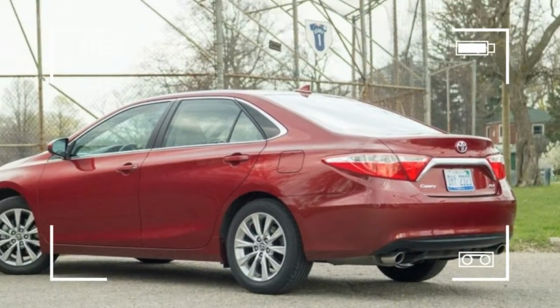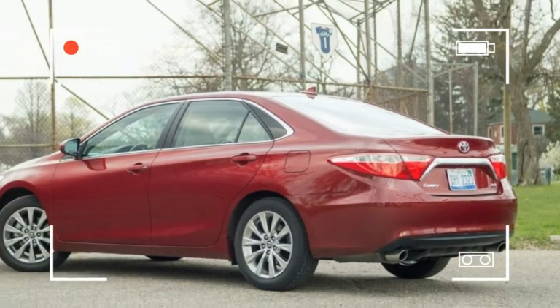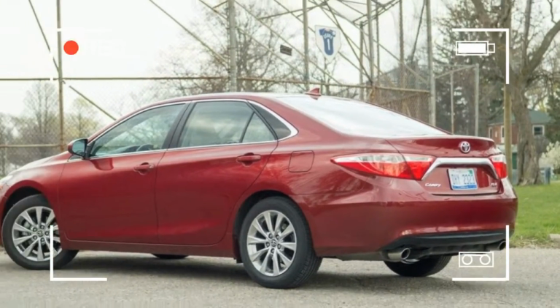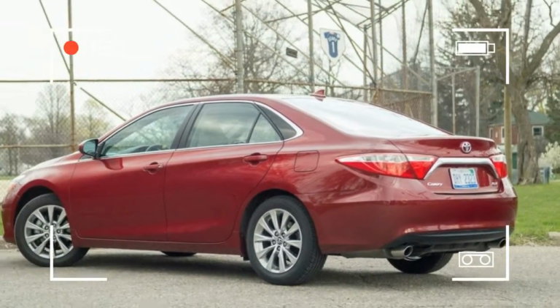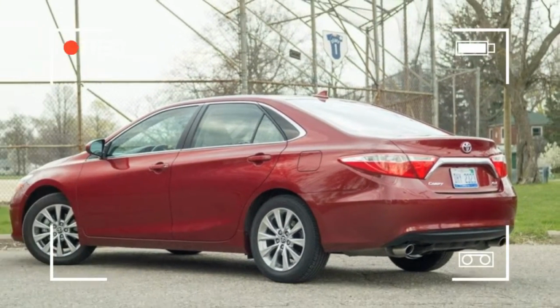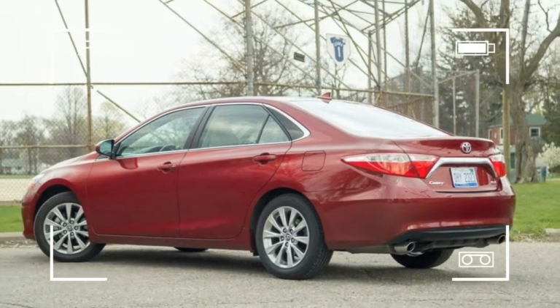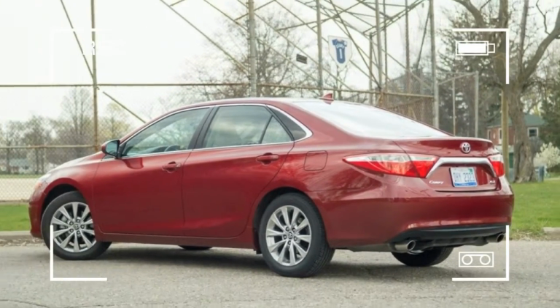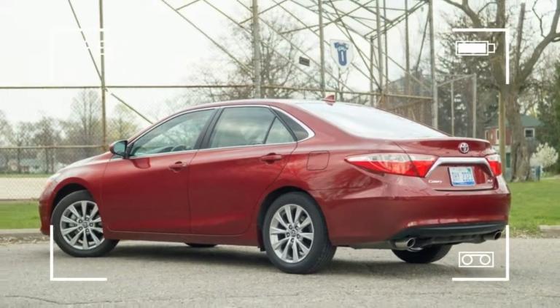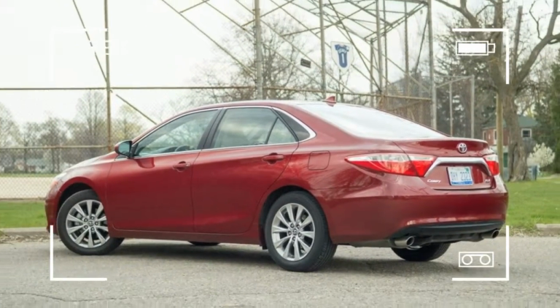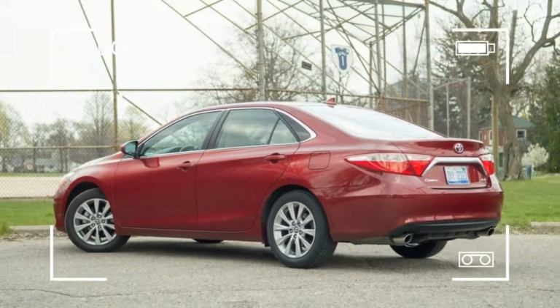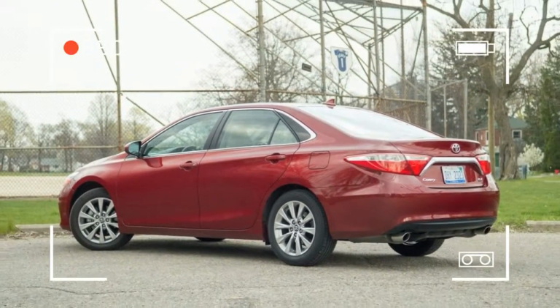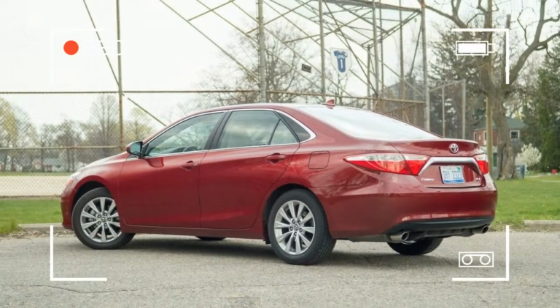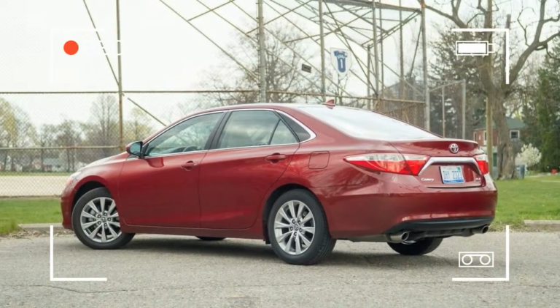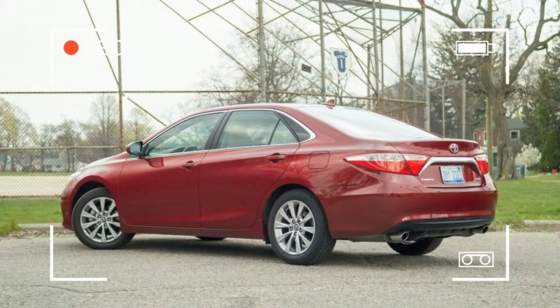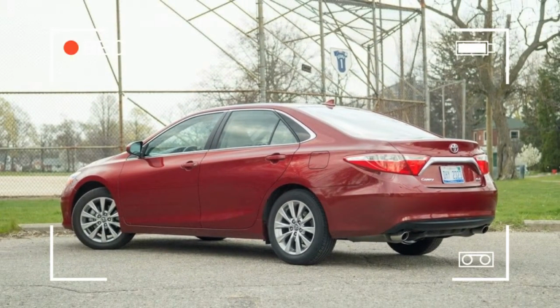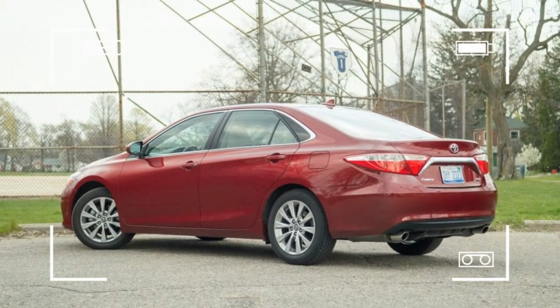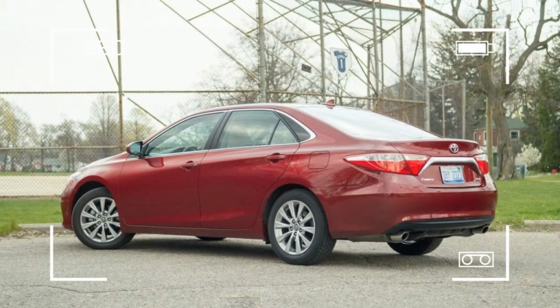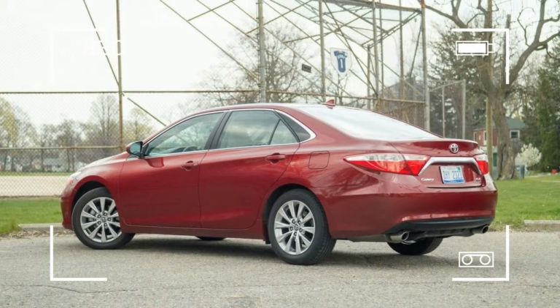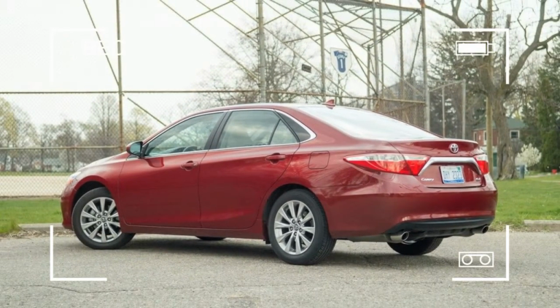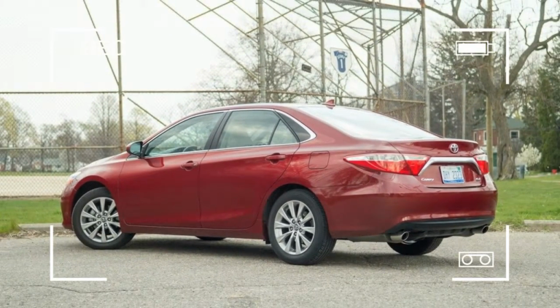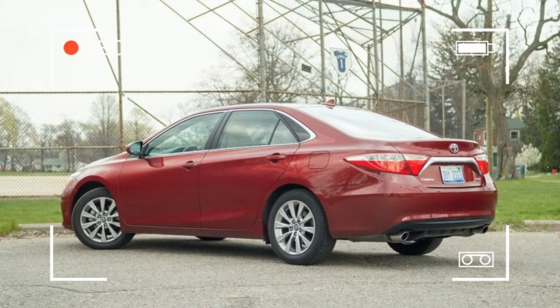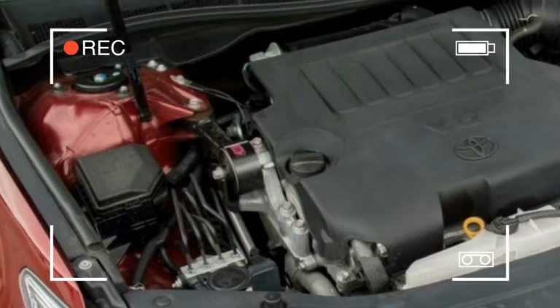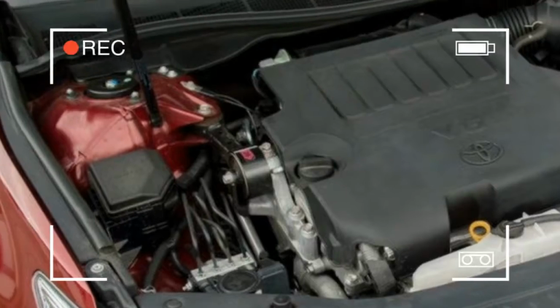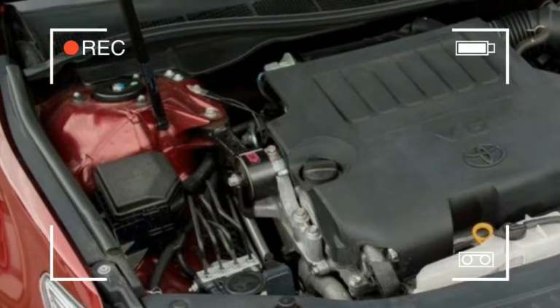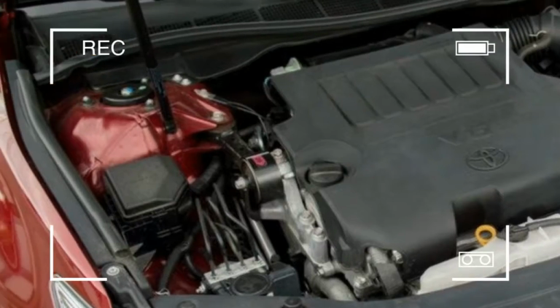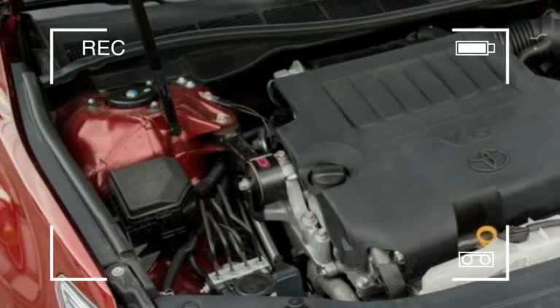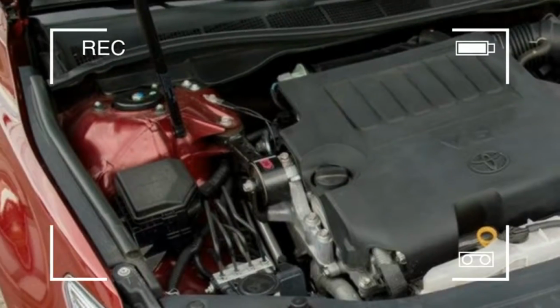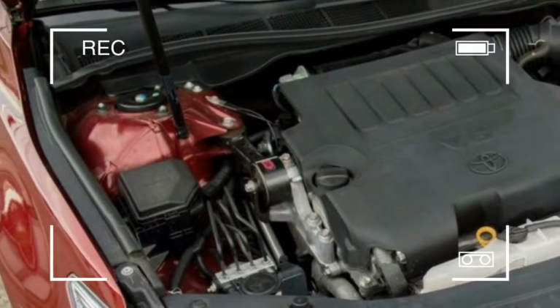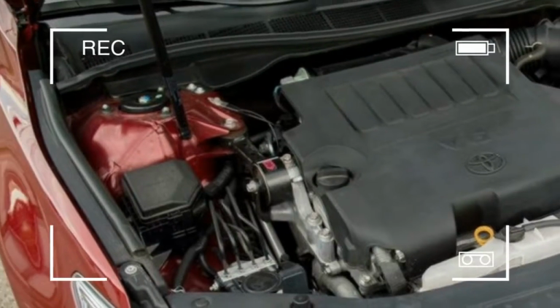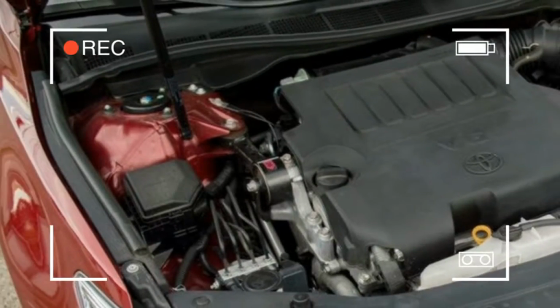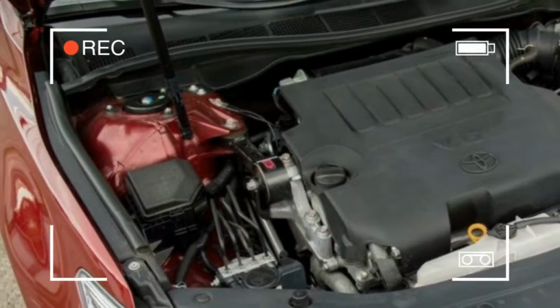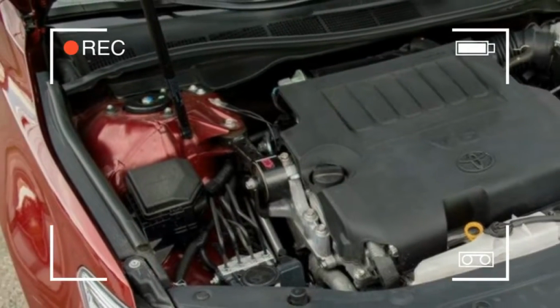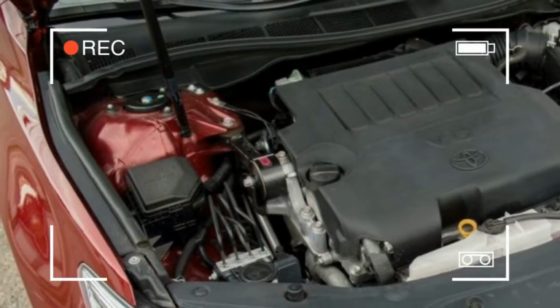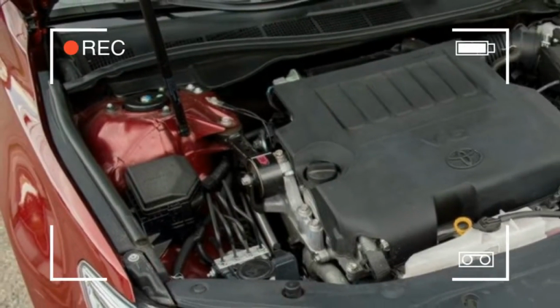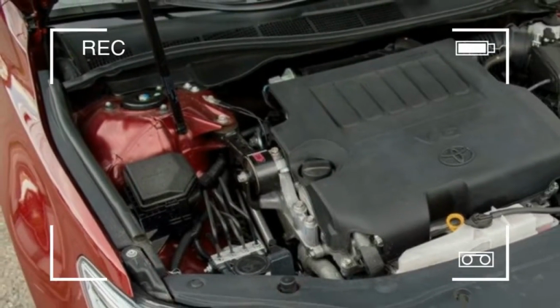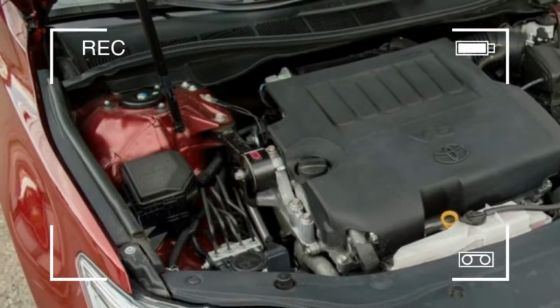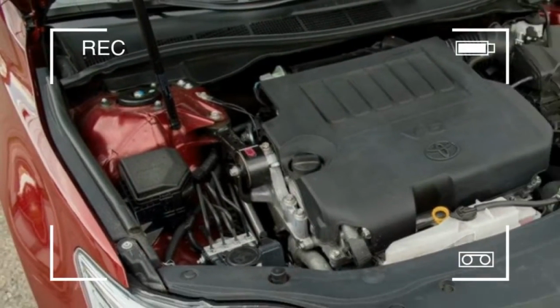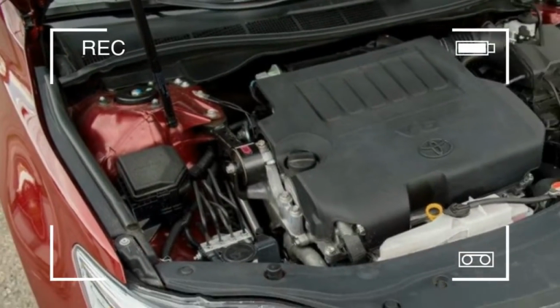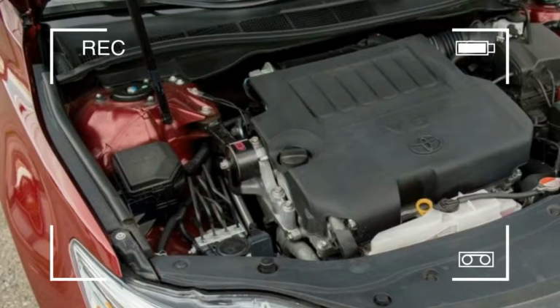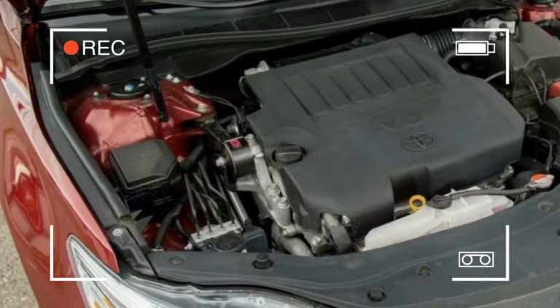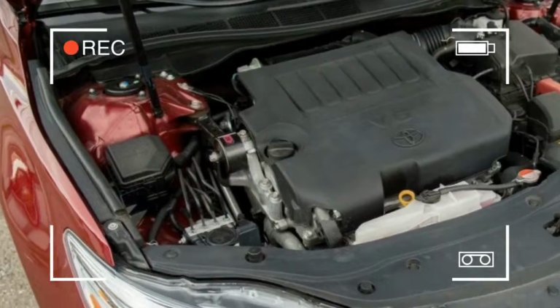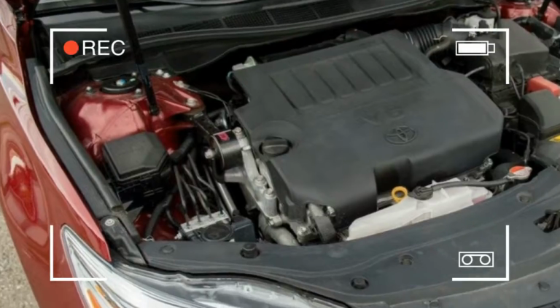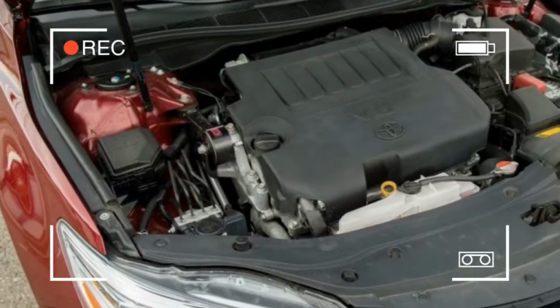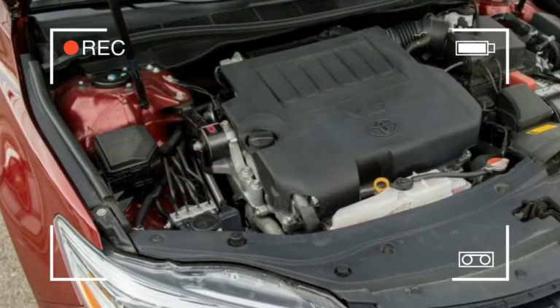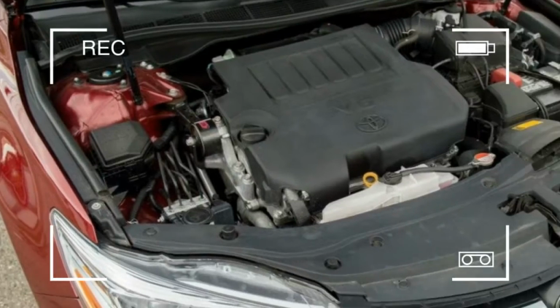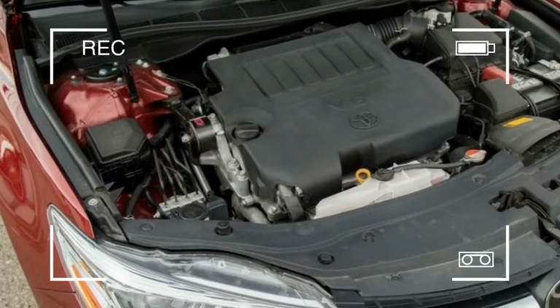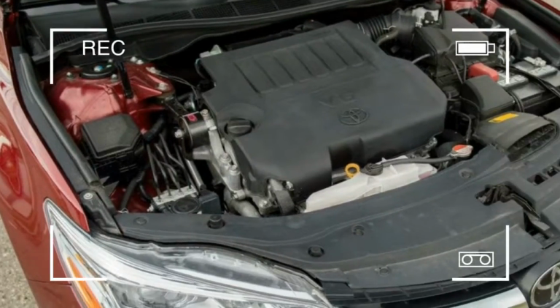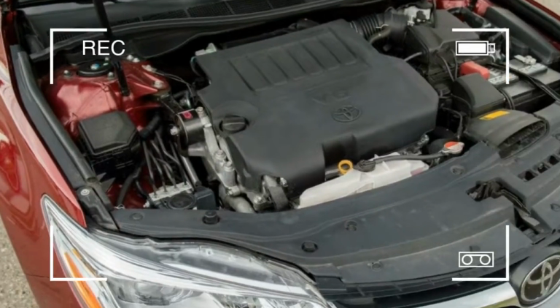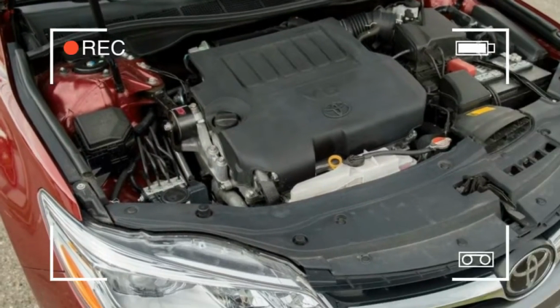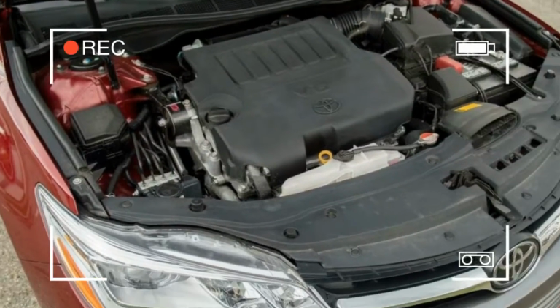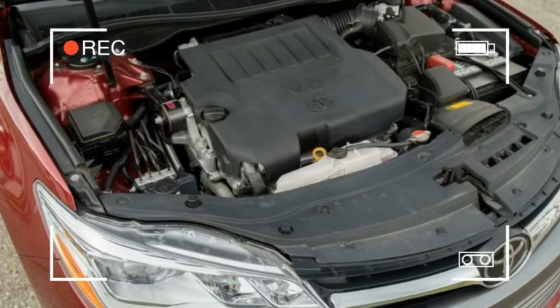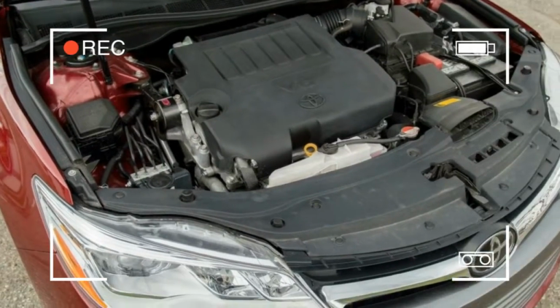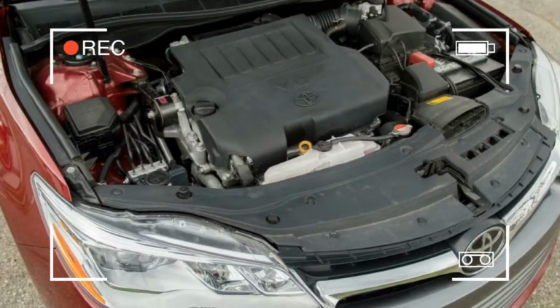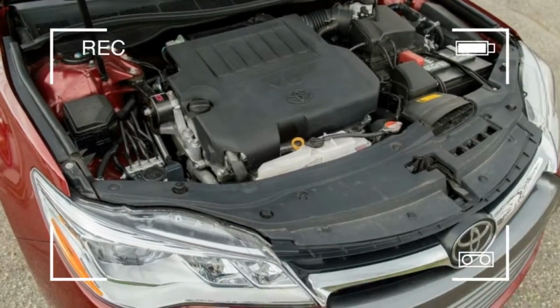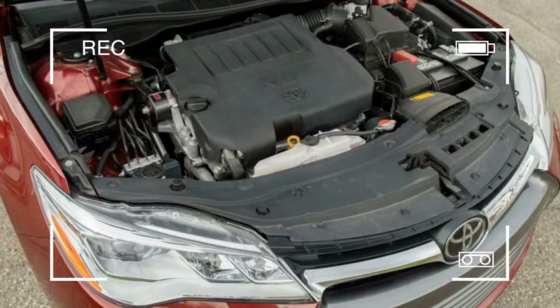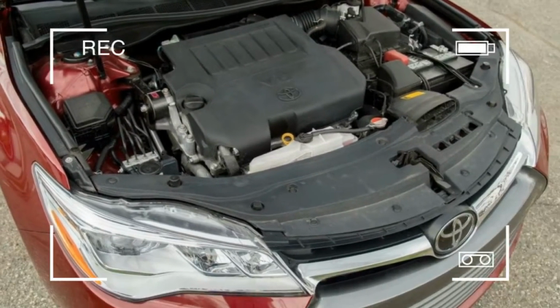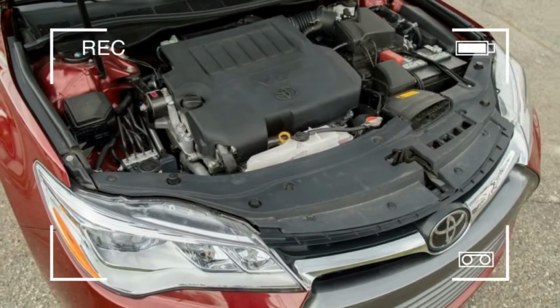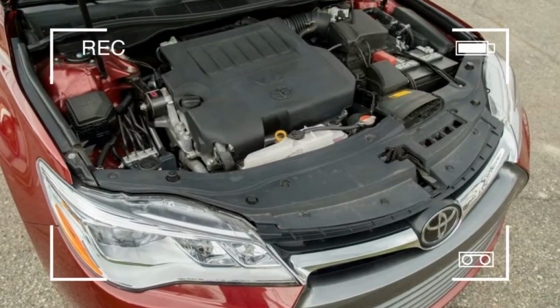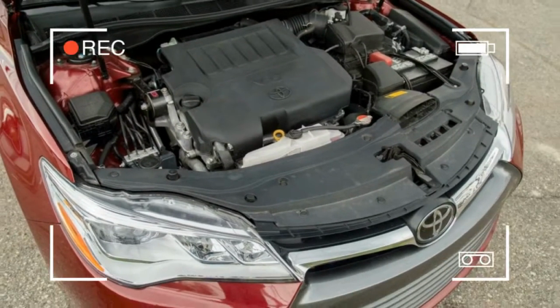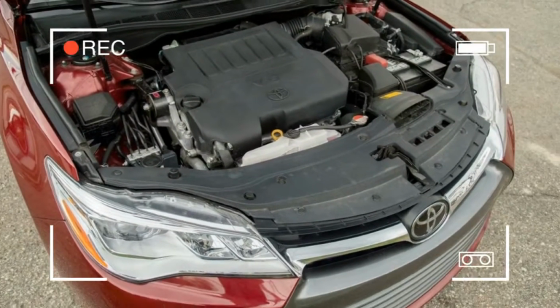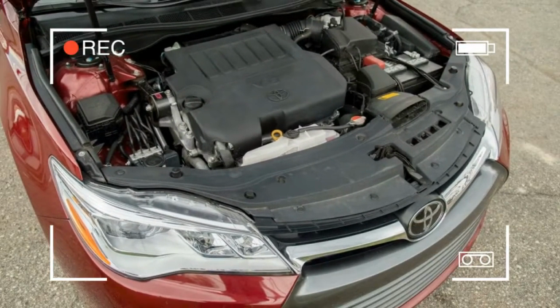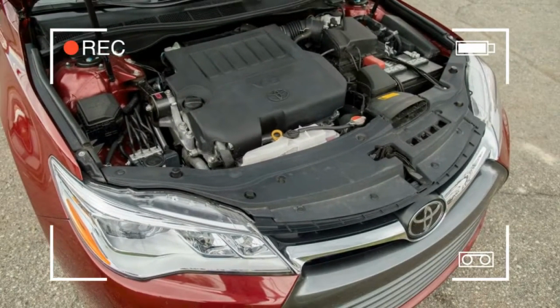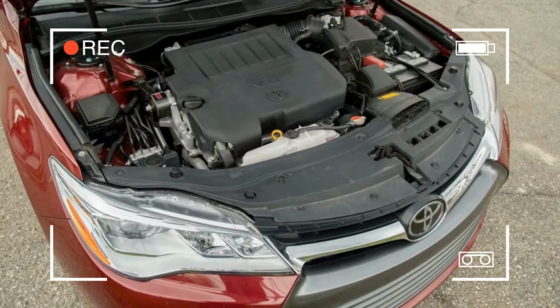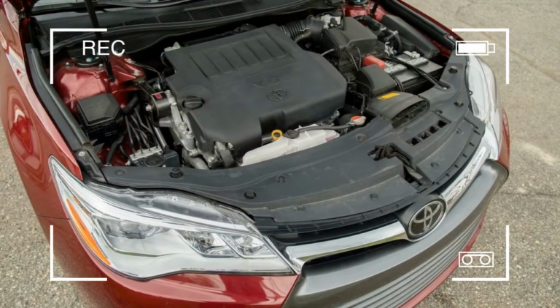Check out both the Camry and Corolla Special Edition models in our live image galleries, above and below.